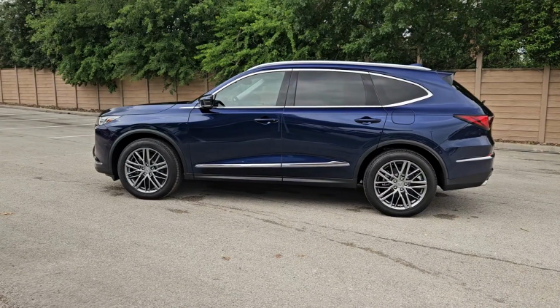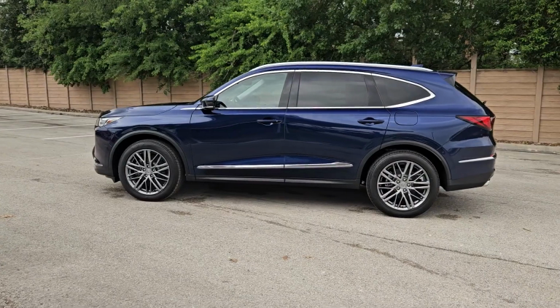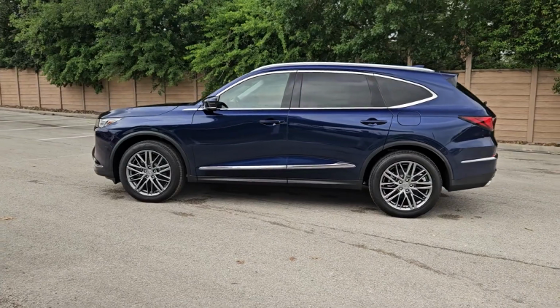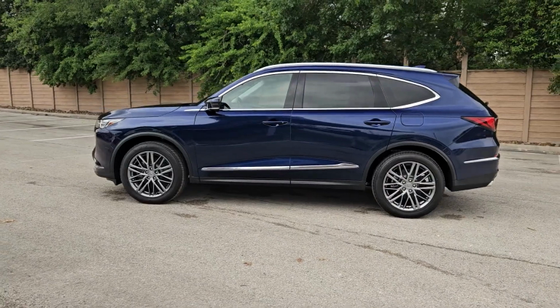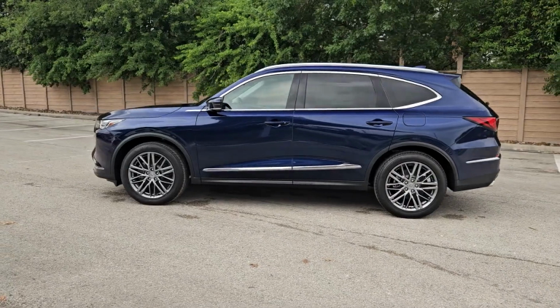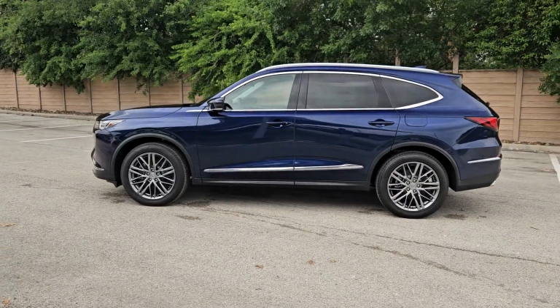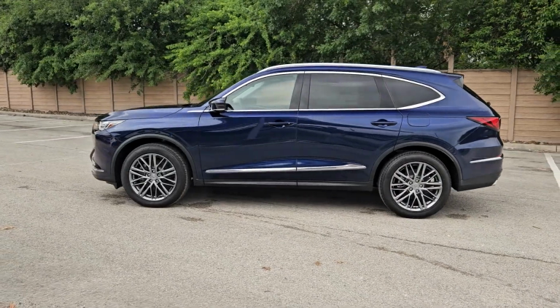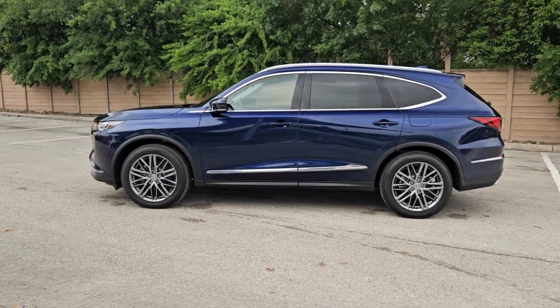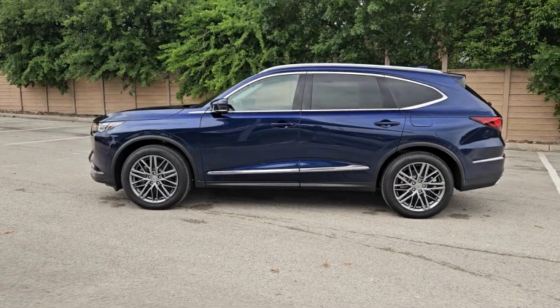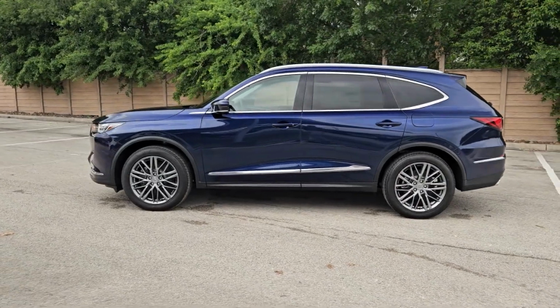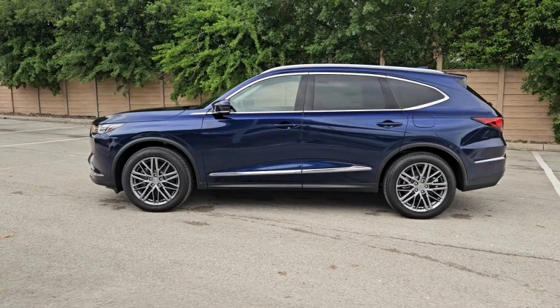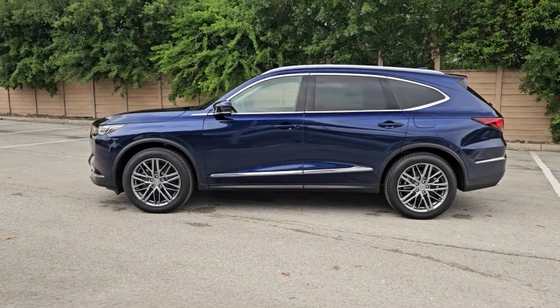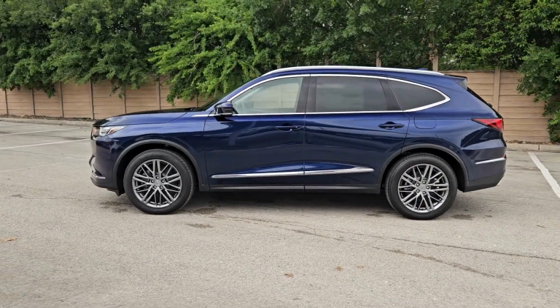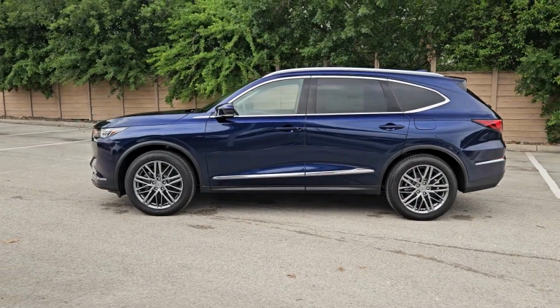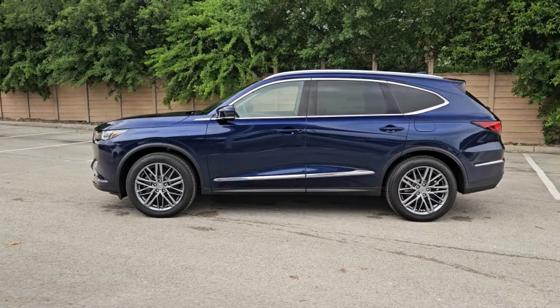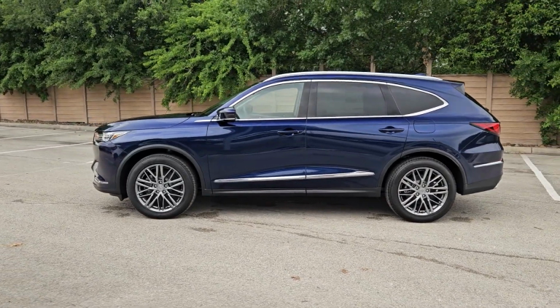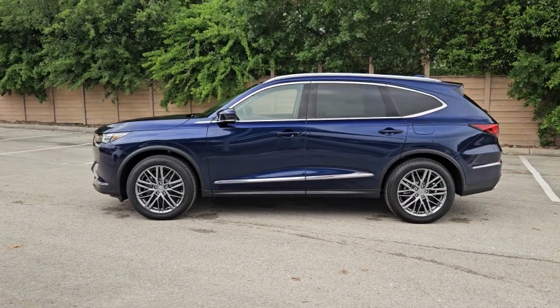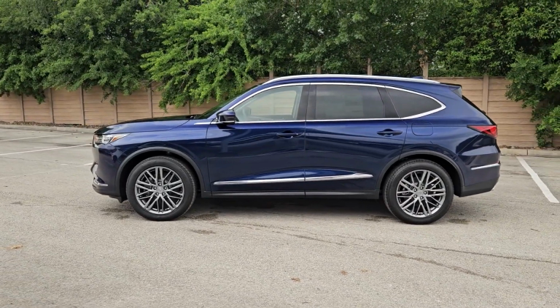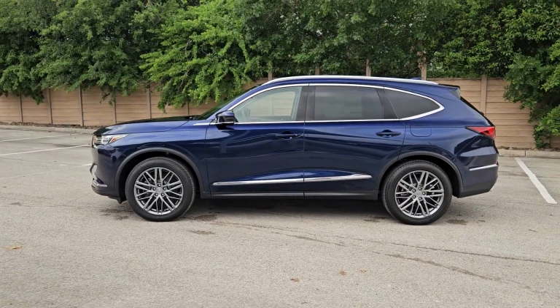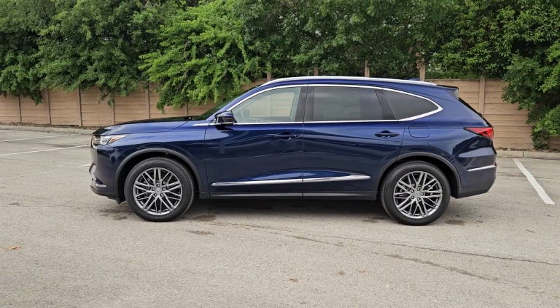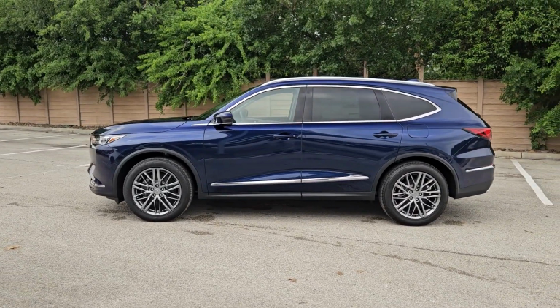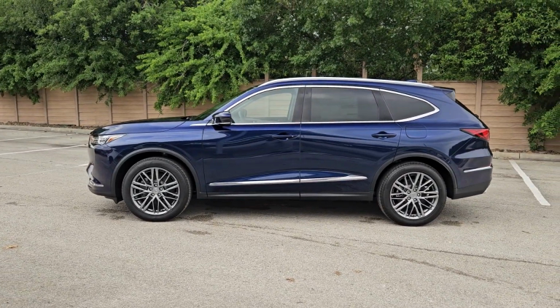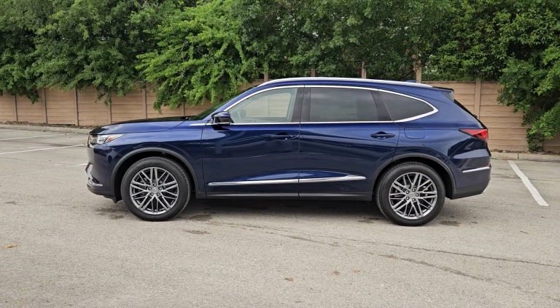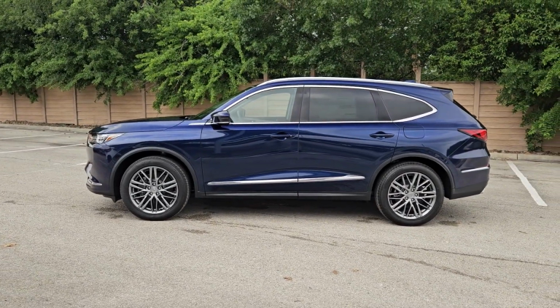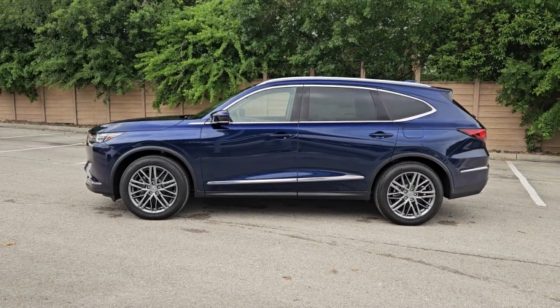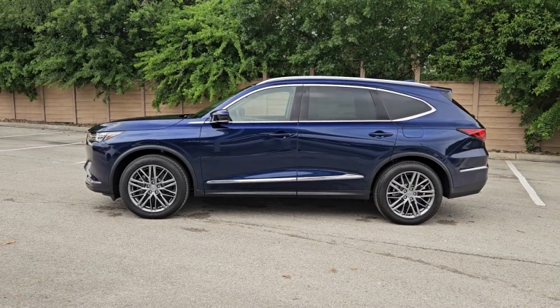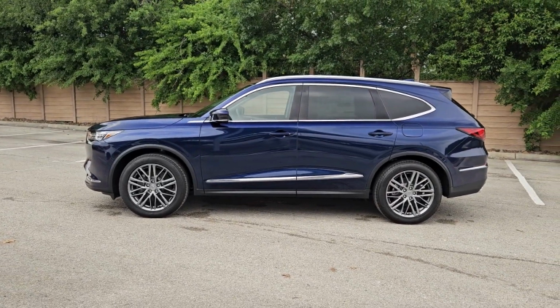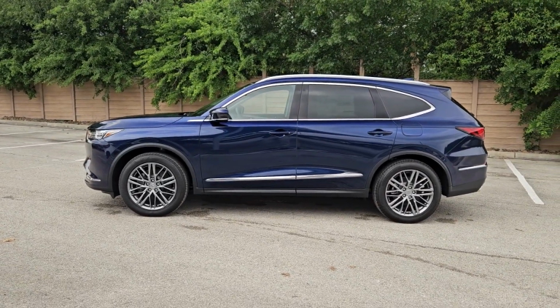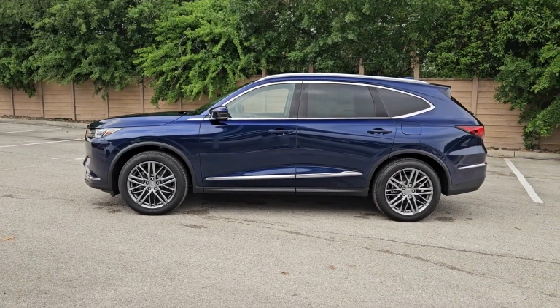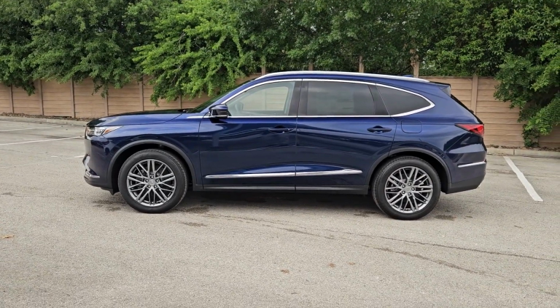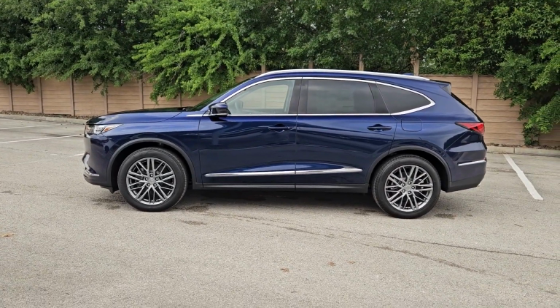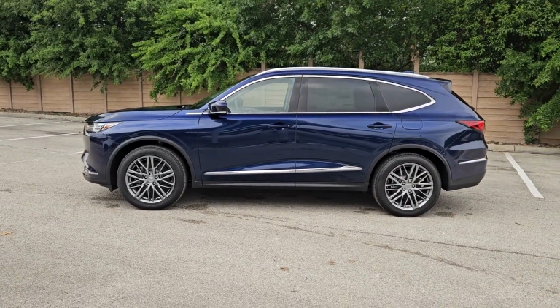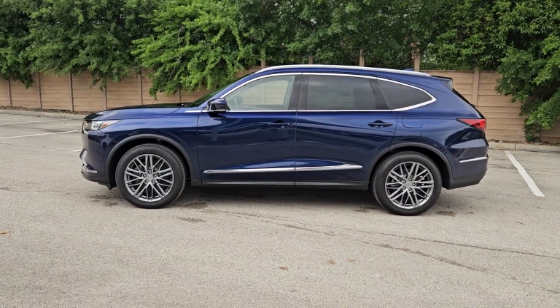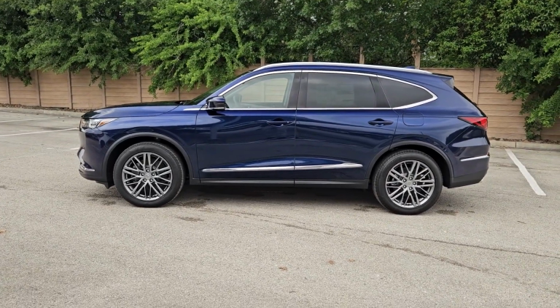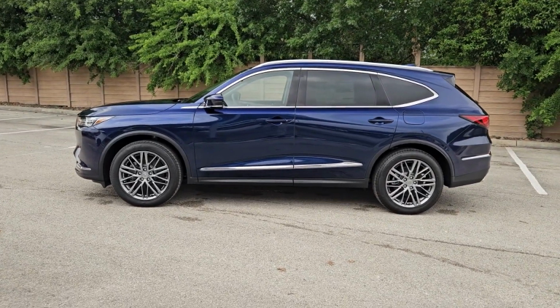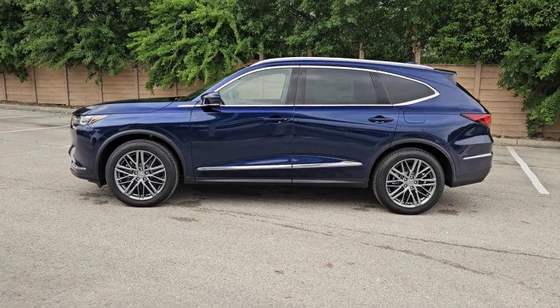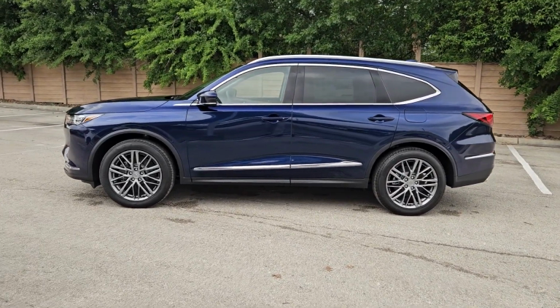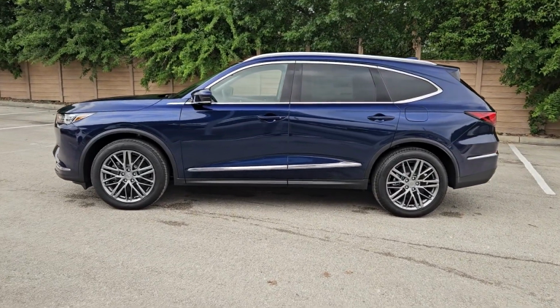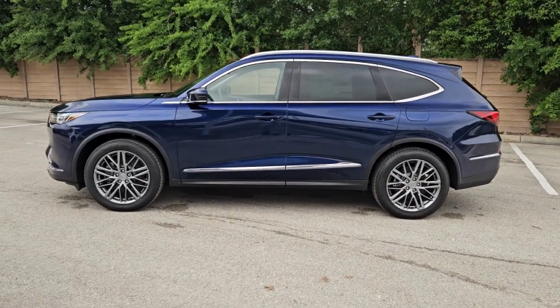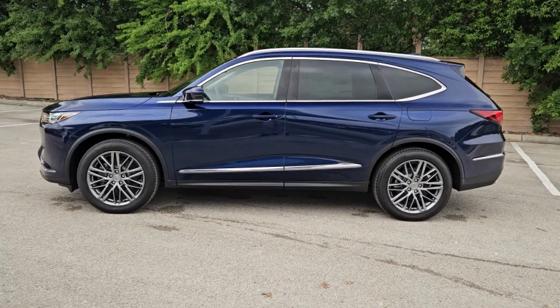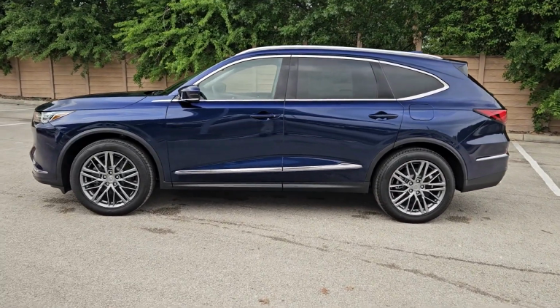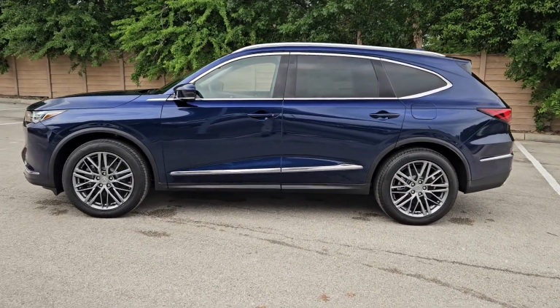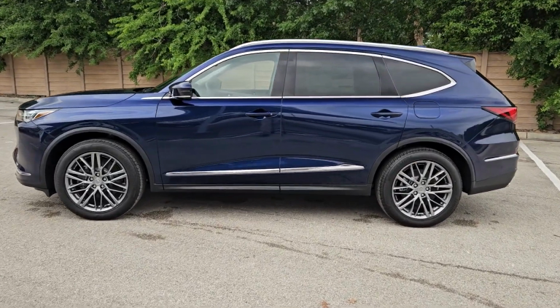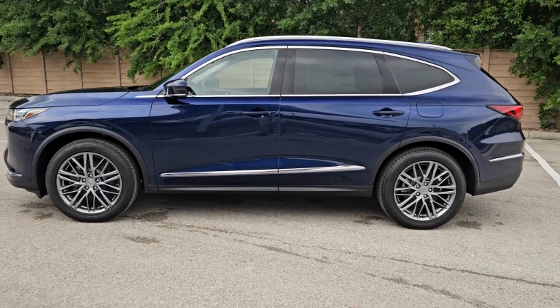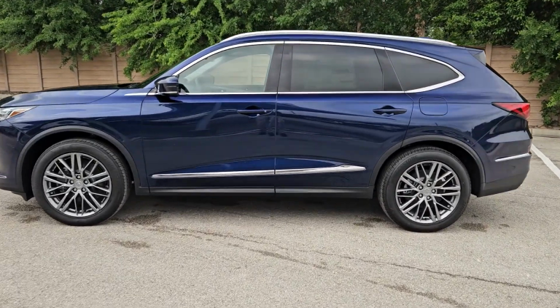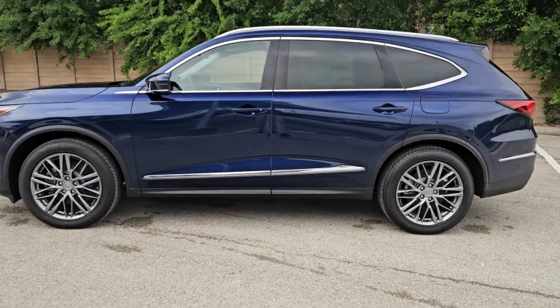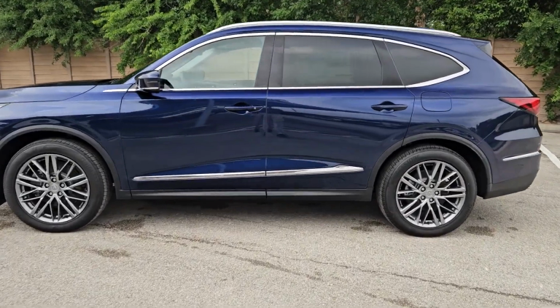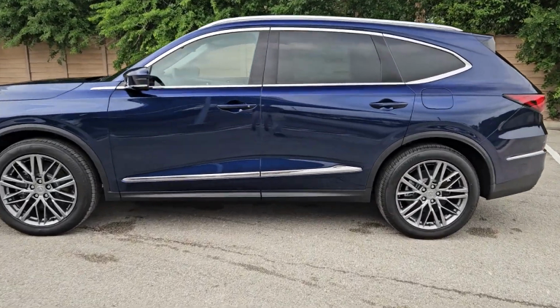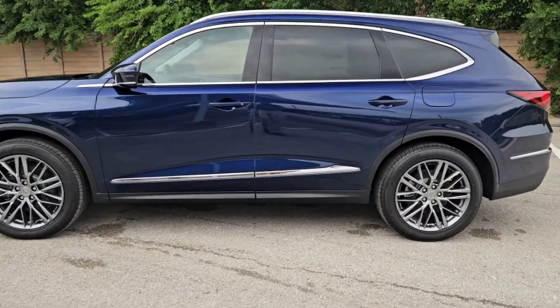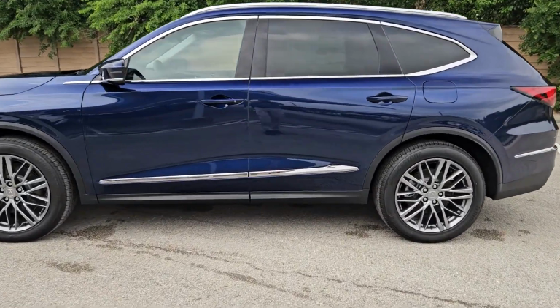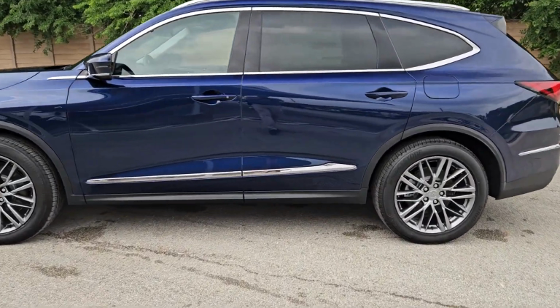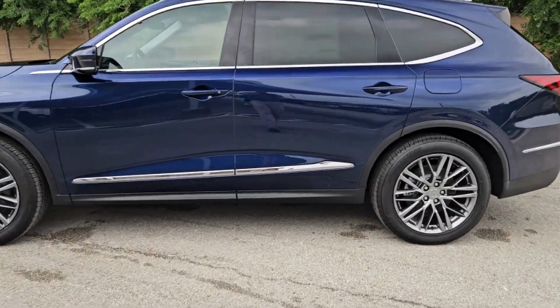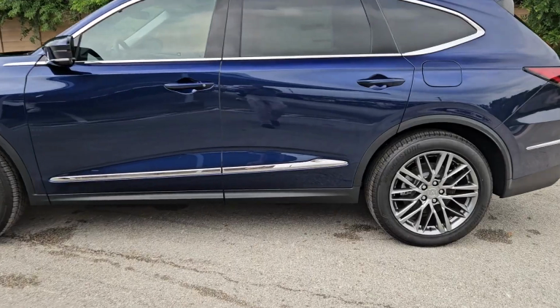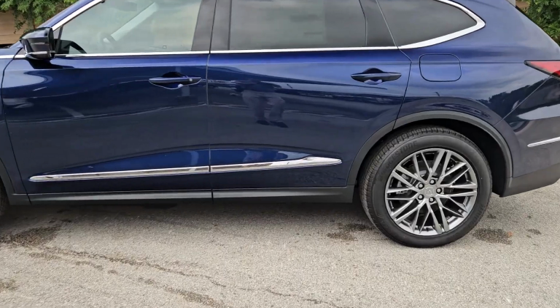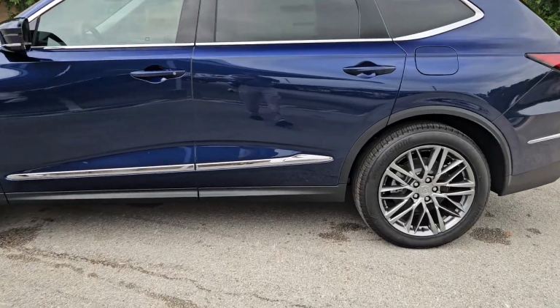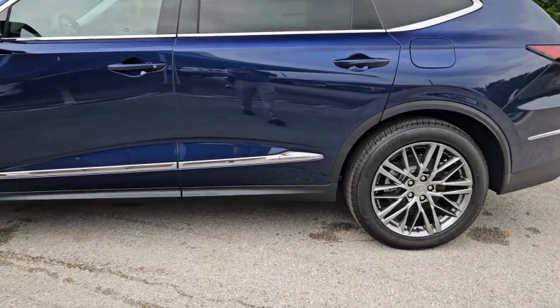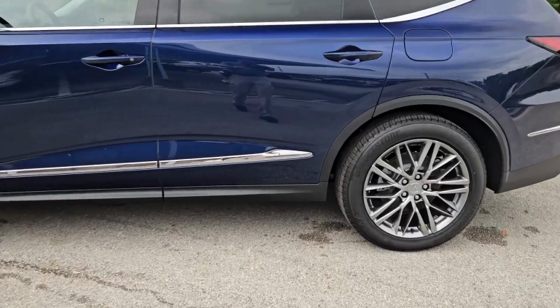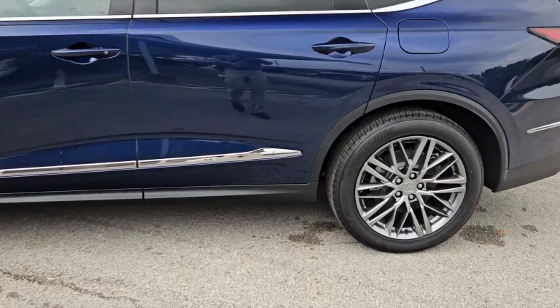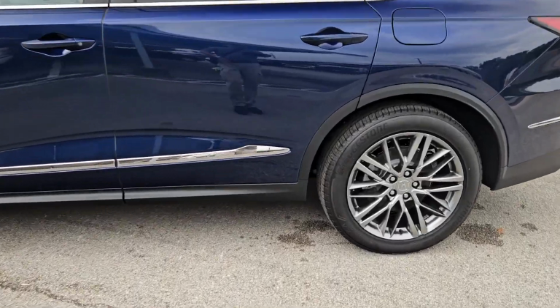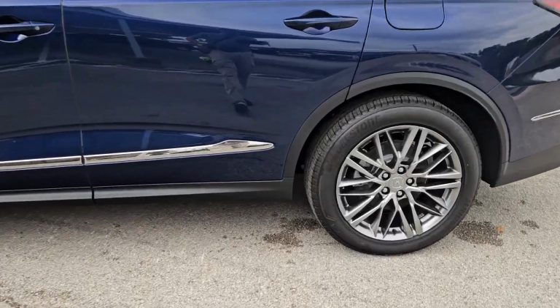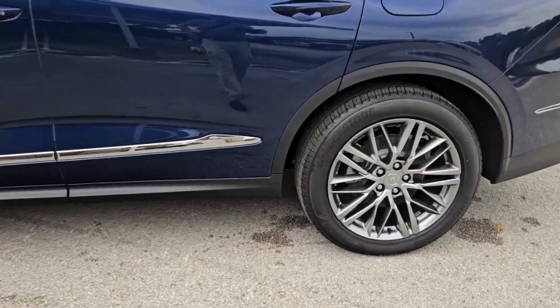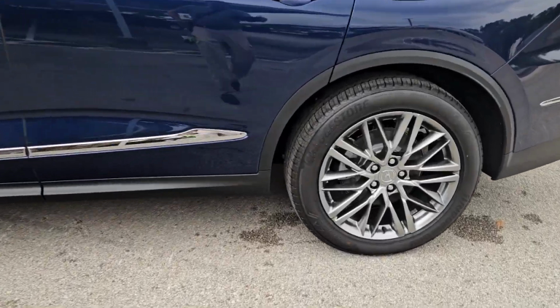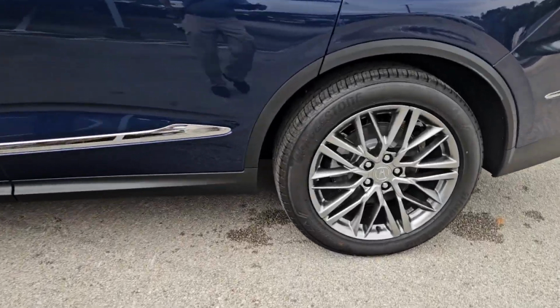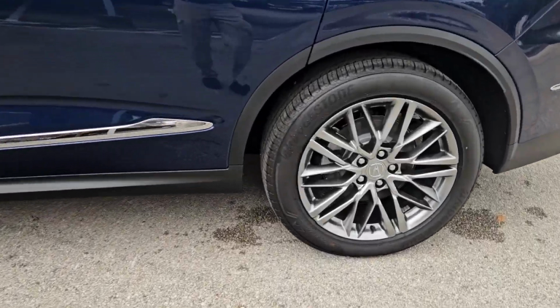With superior handling and powerful, high performance, these are just some of the great options this vehicle comes with.